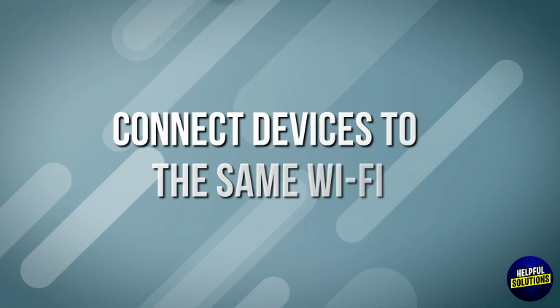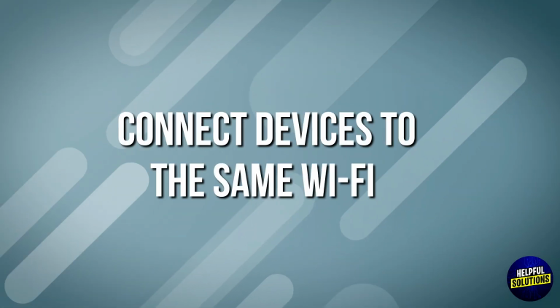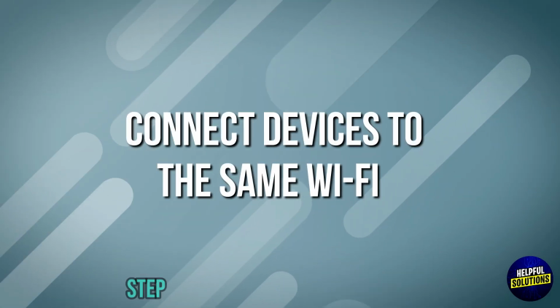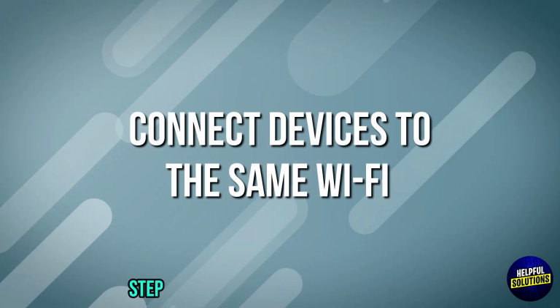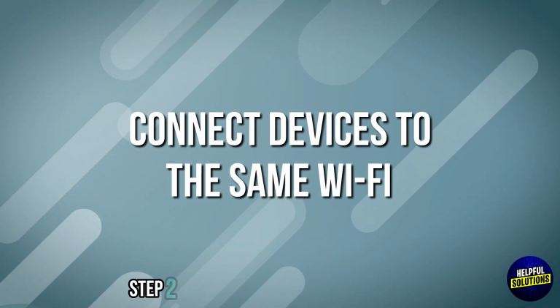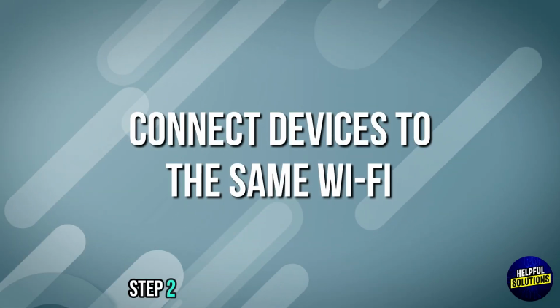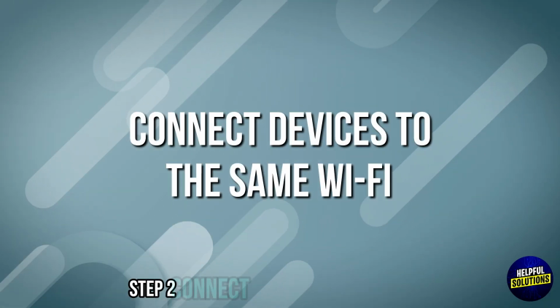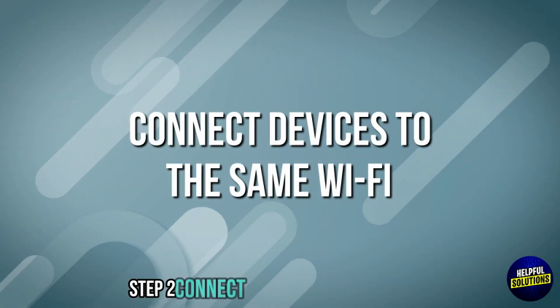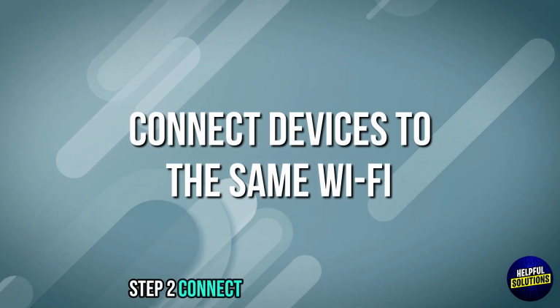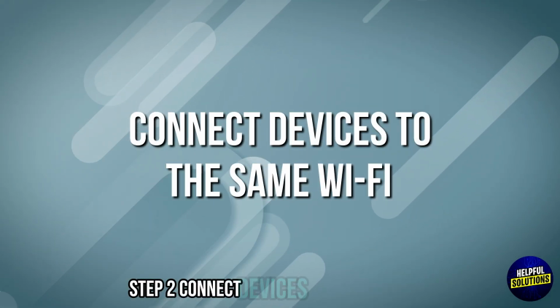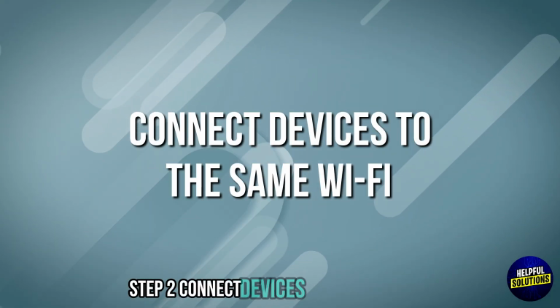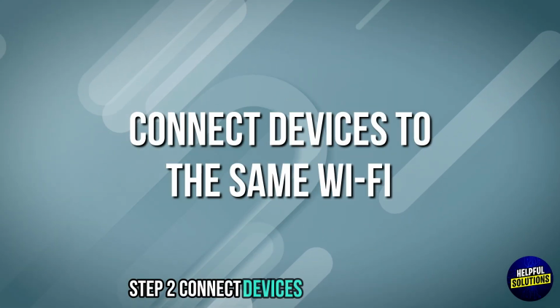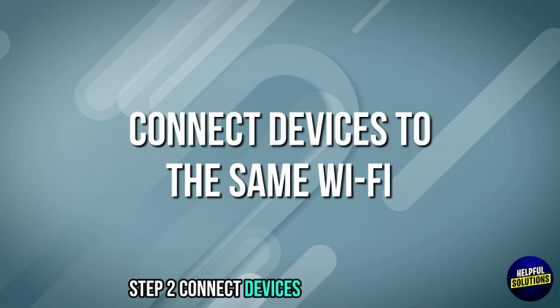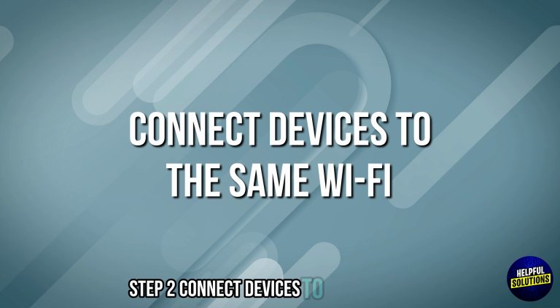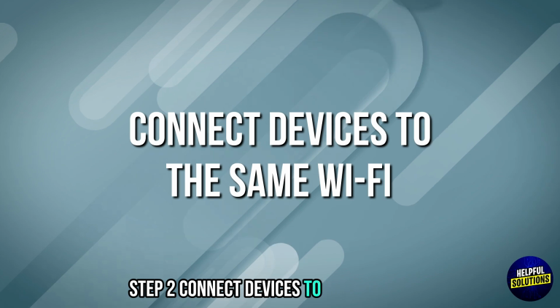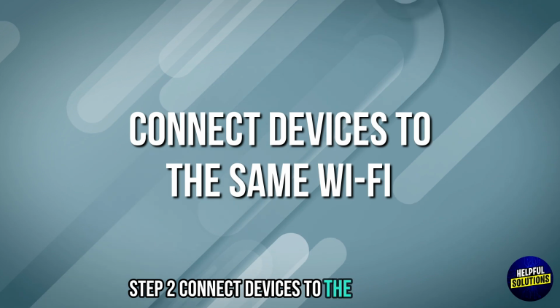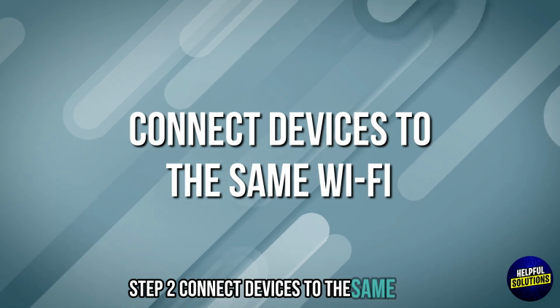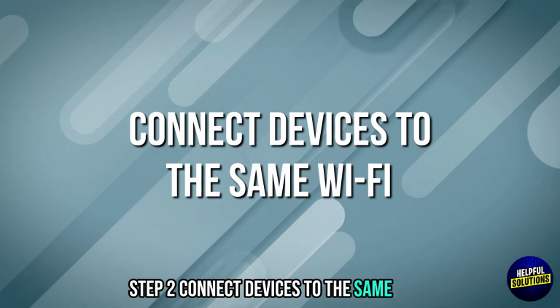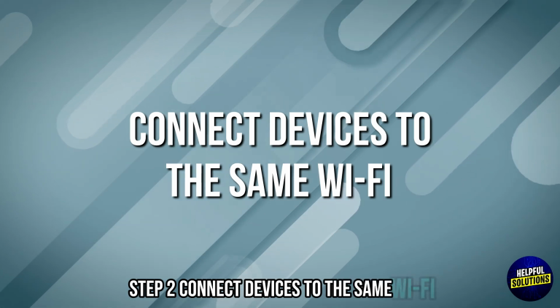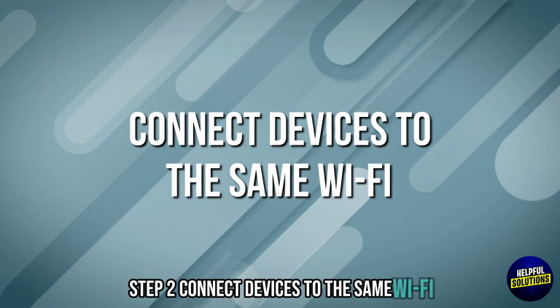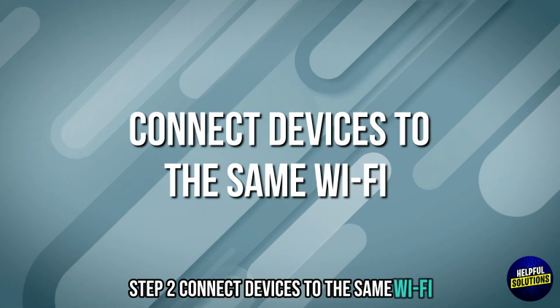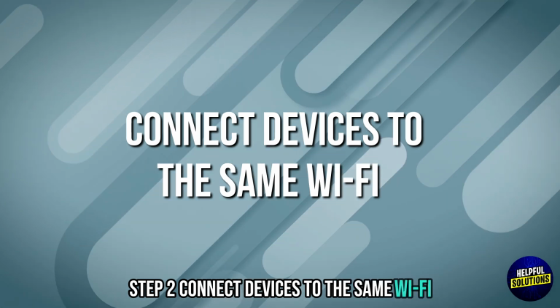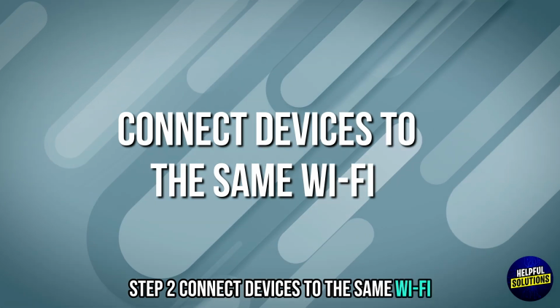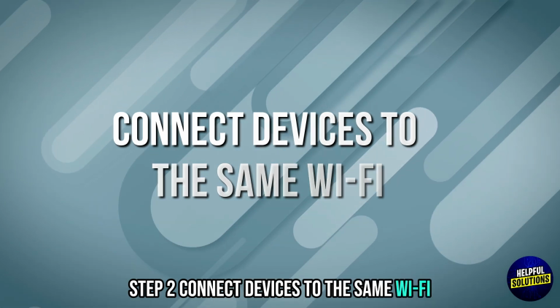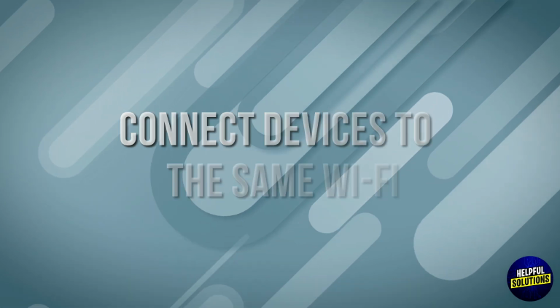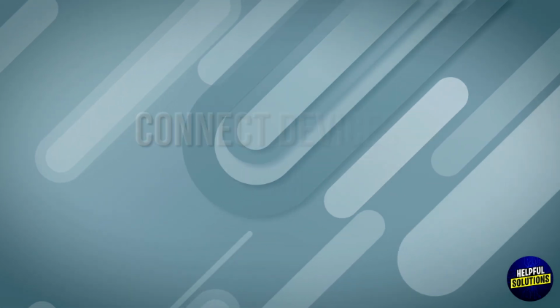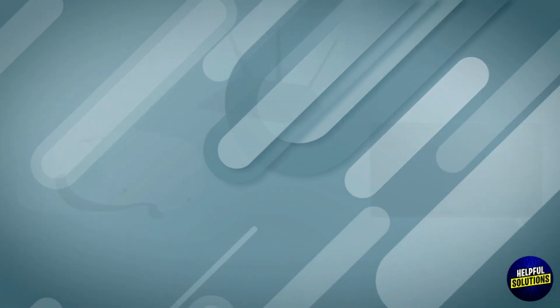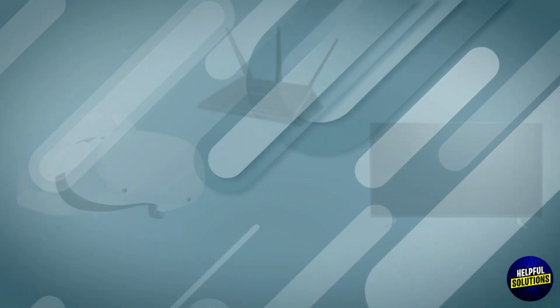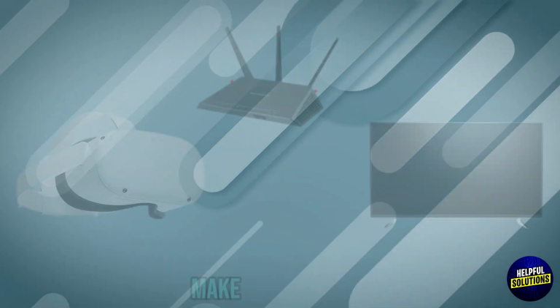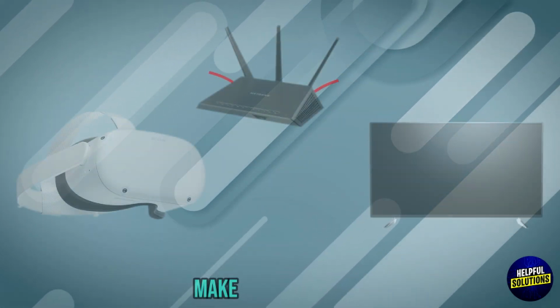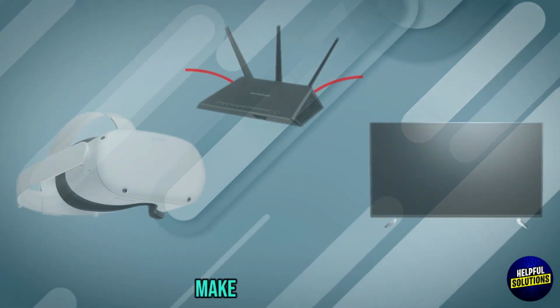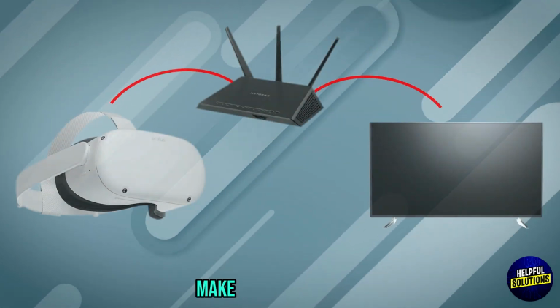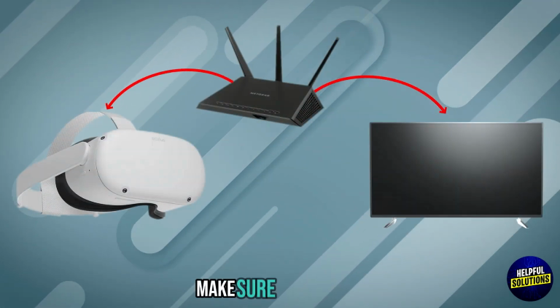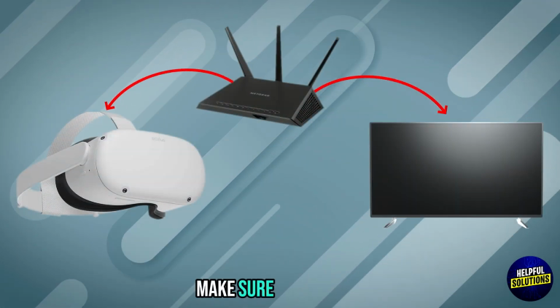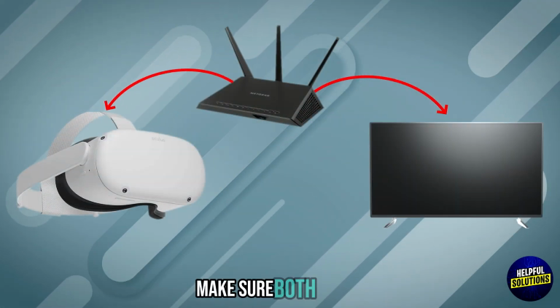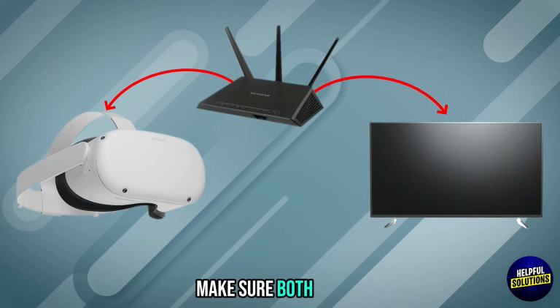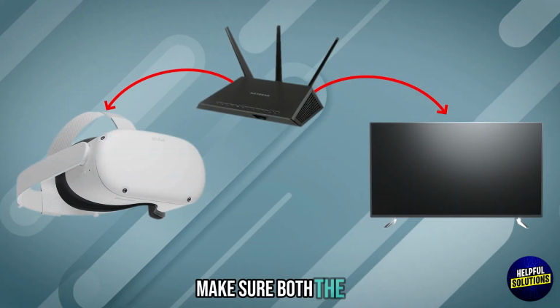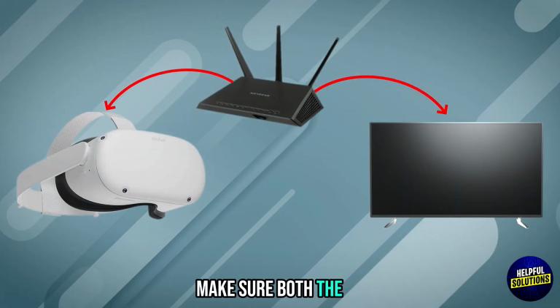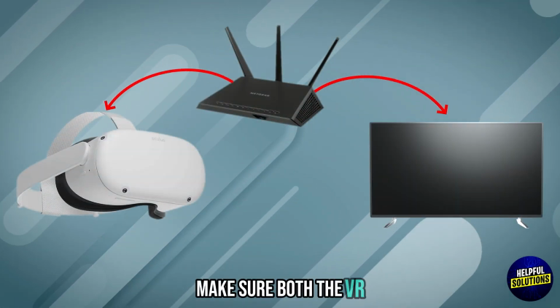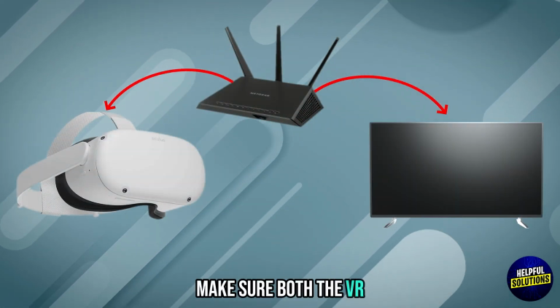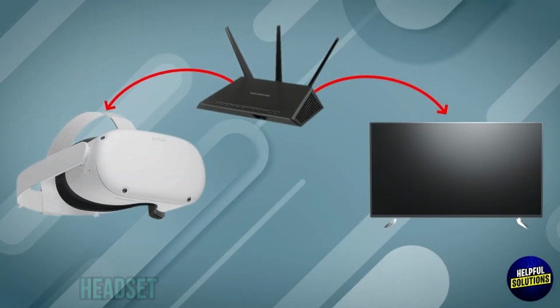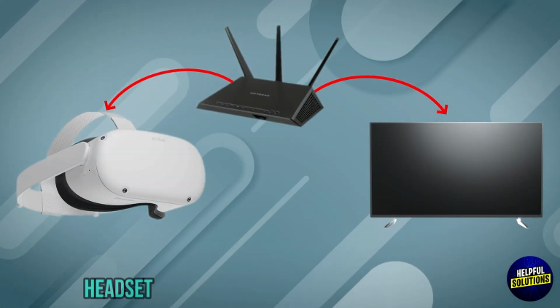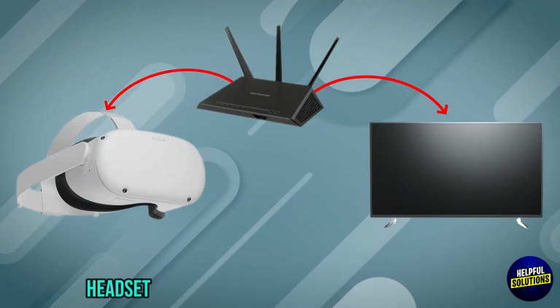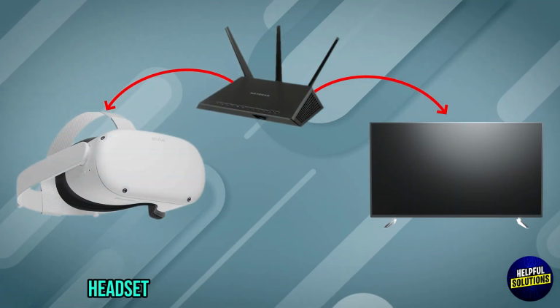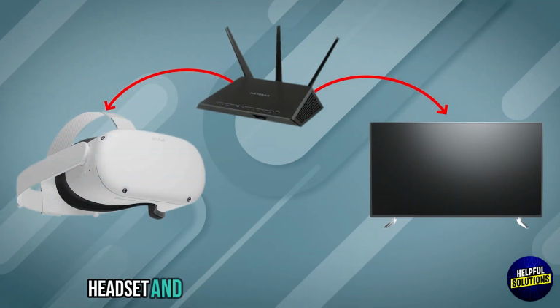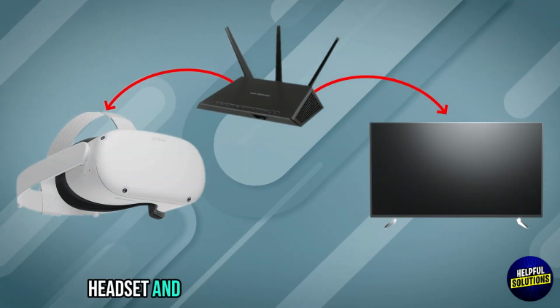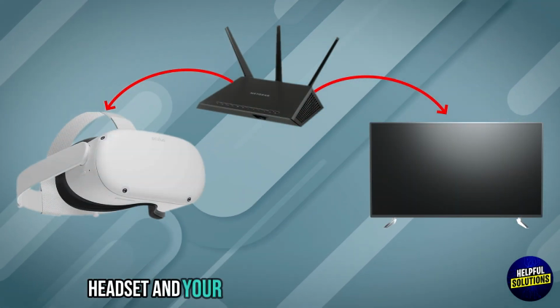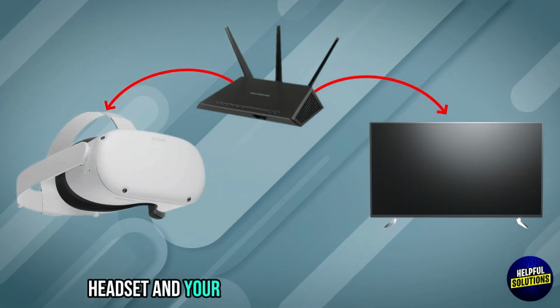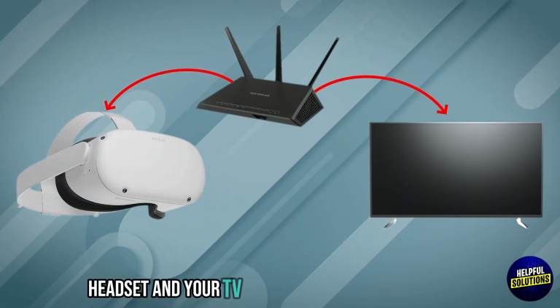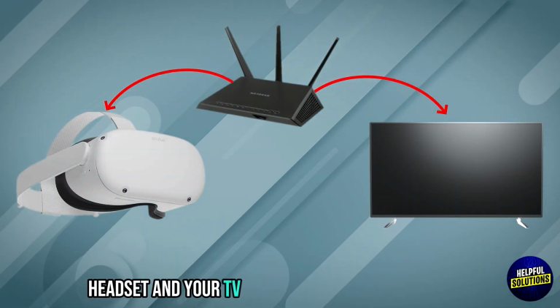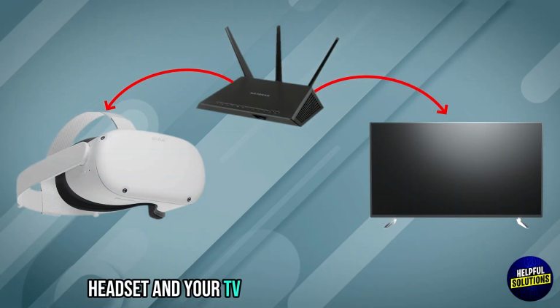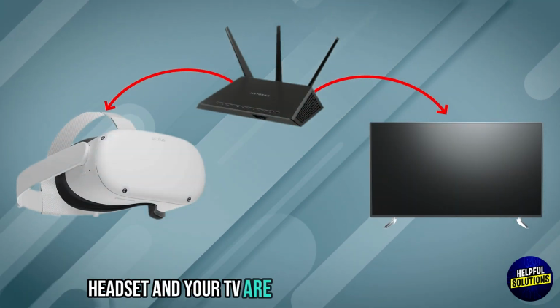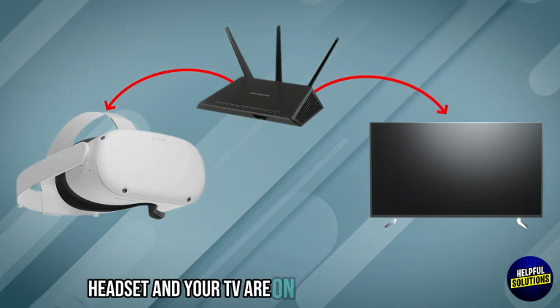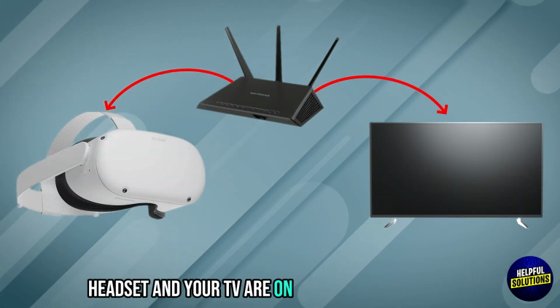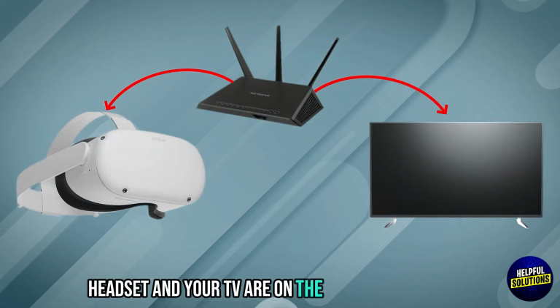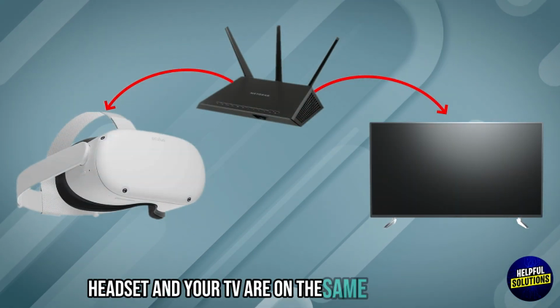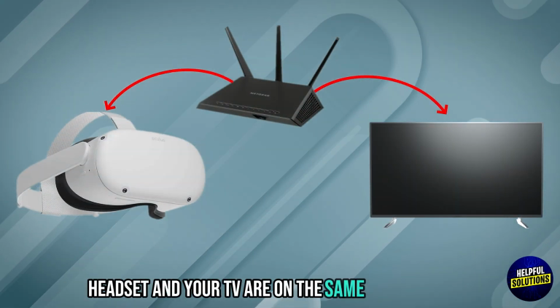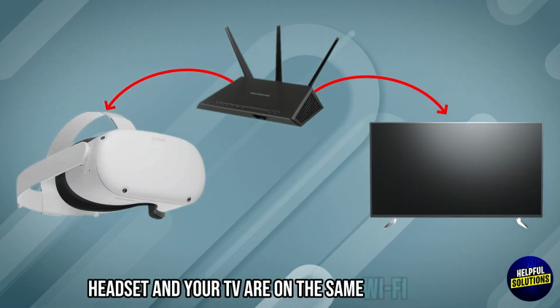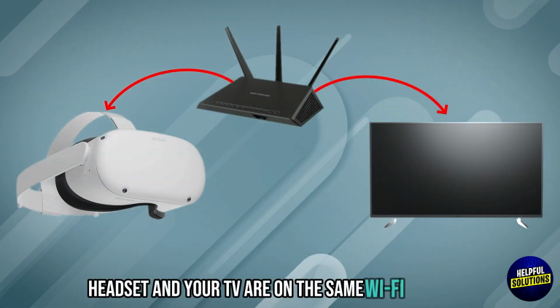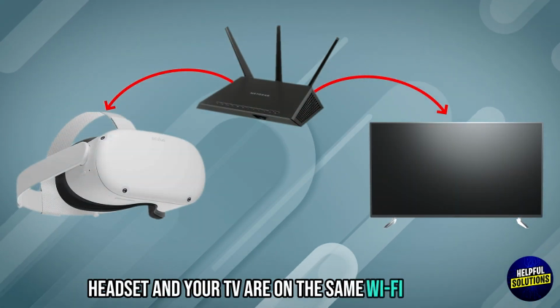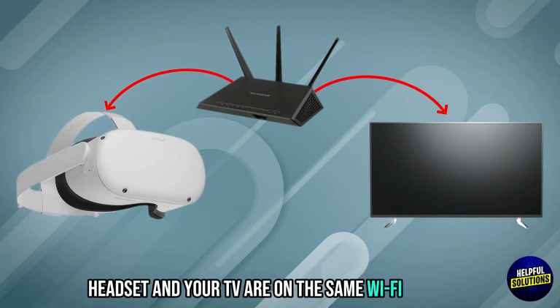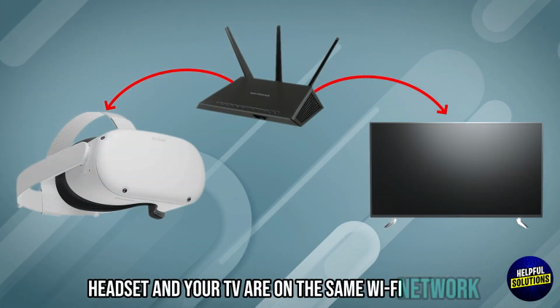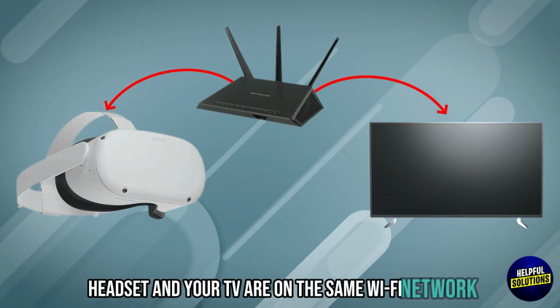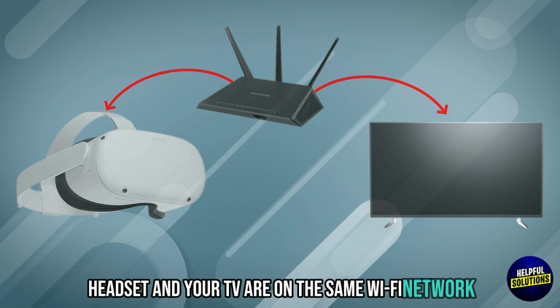Step 2: Connect devices to the same WiFi. Make sure both the VR headset and your TV are on the same WiFi network.